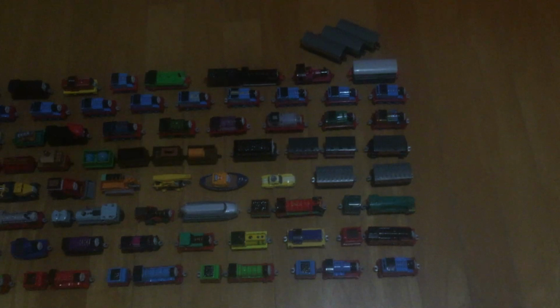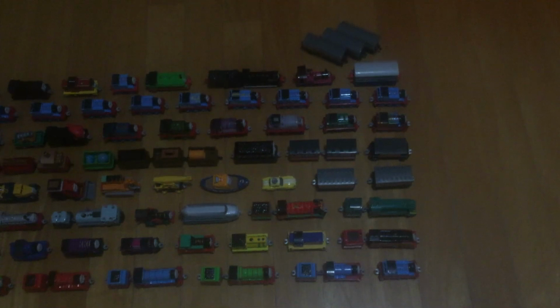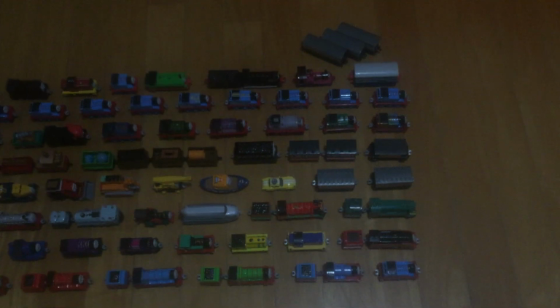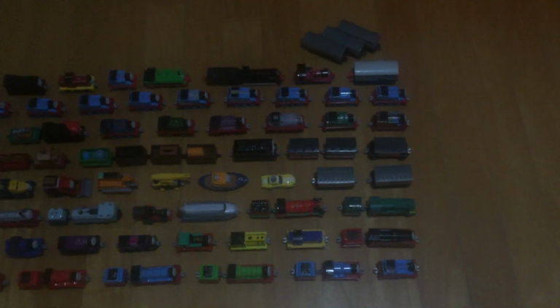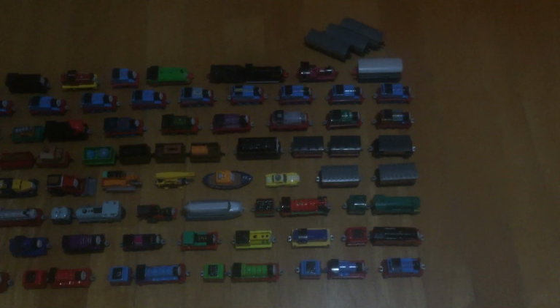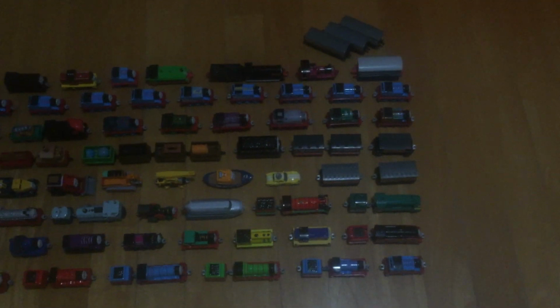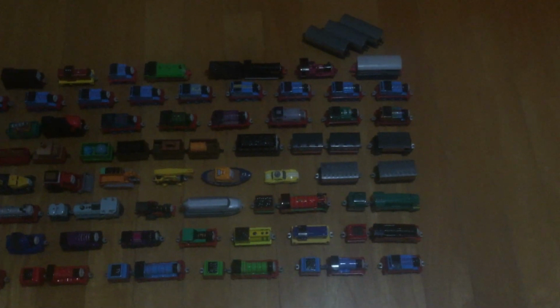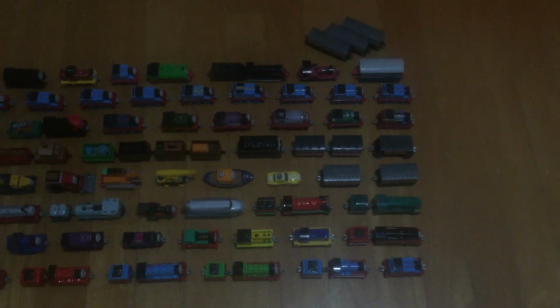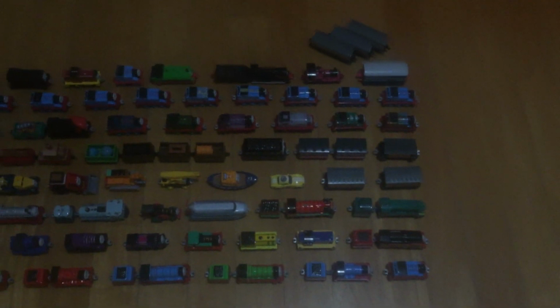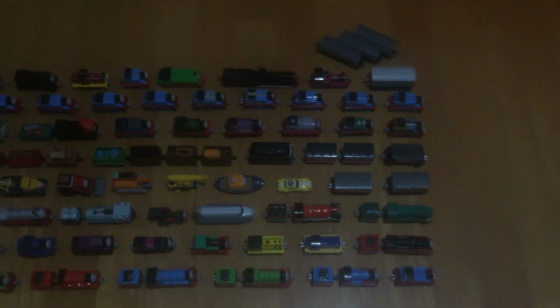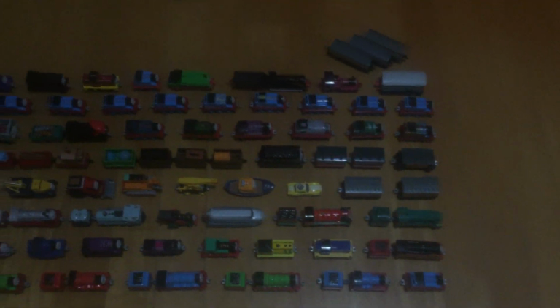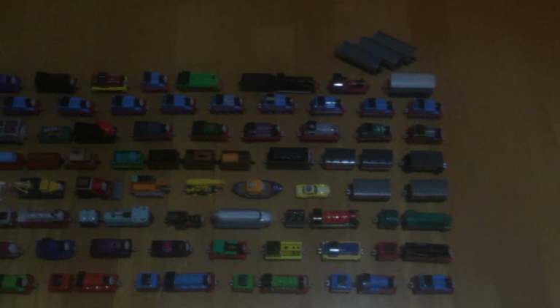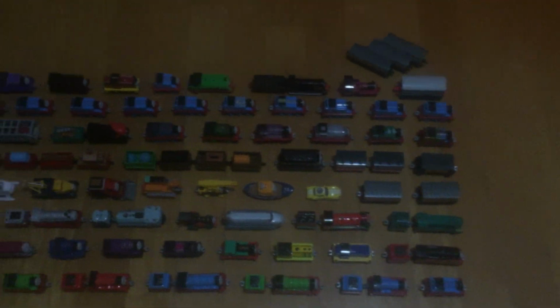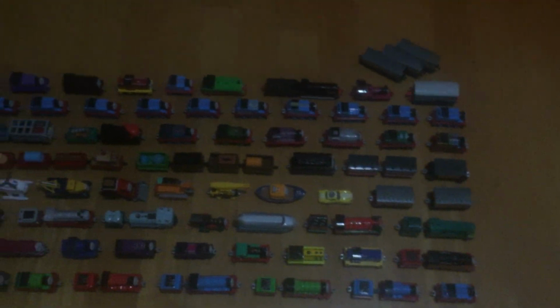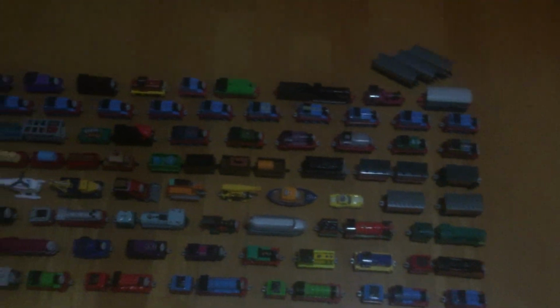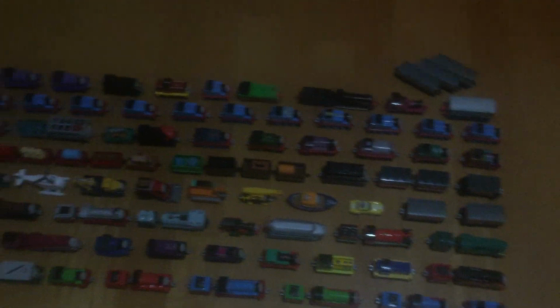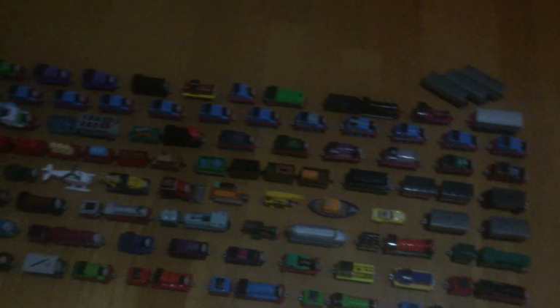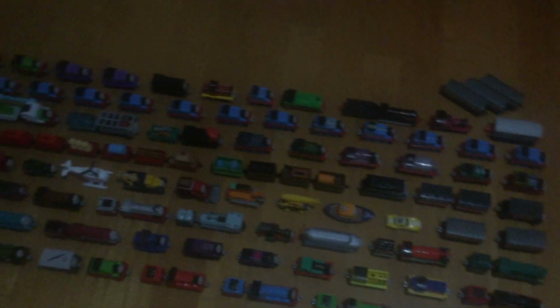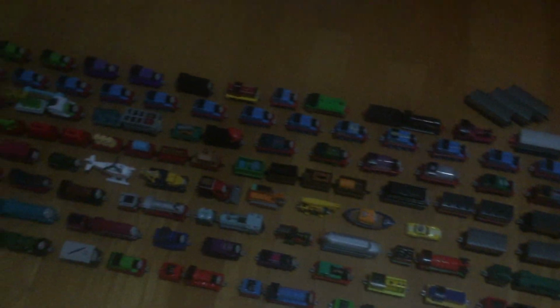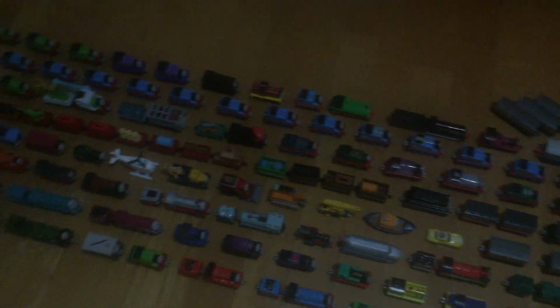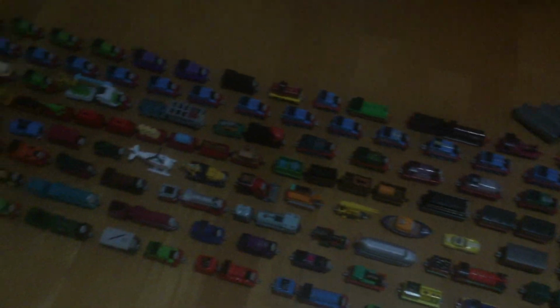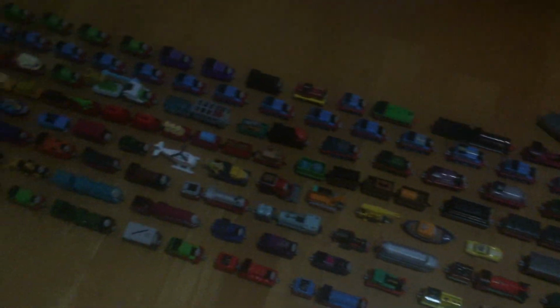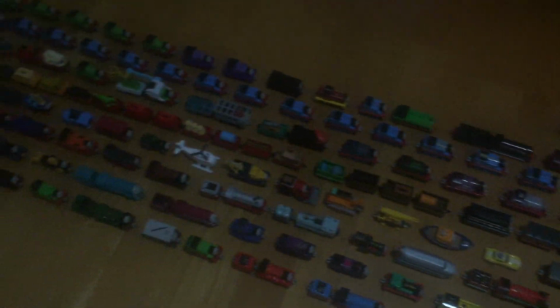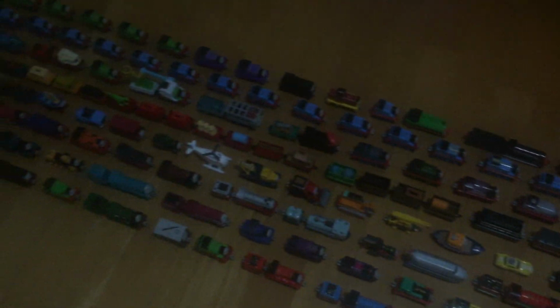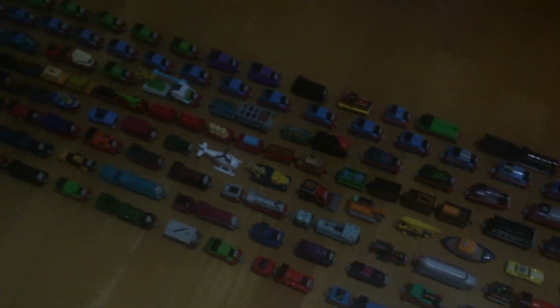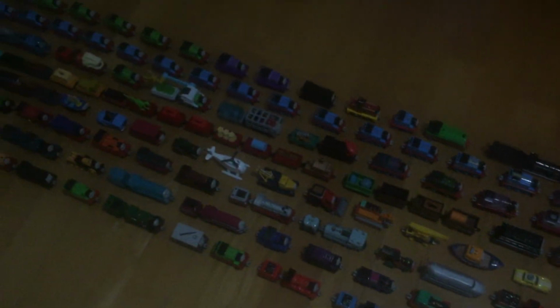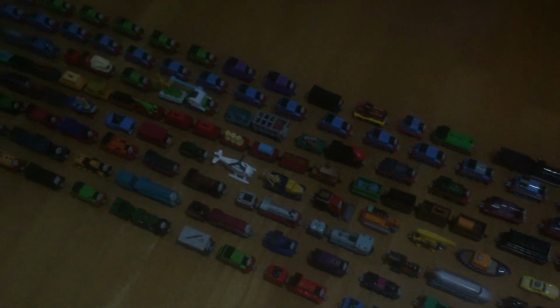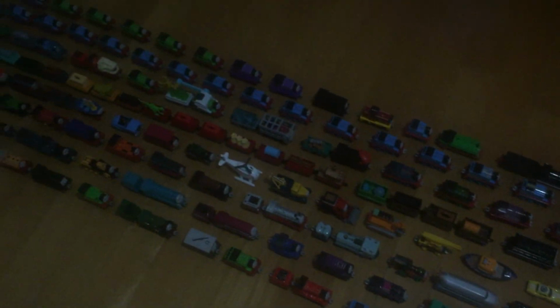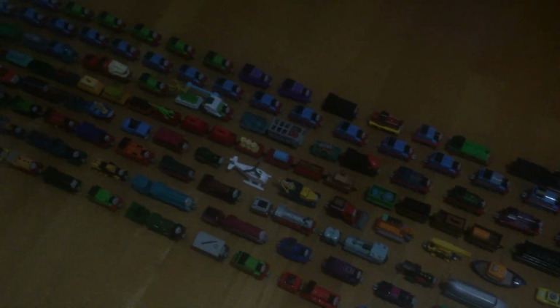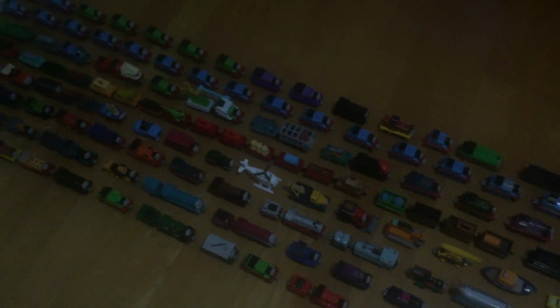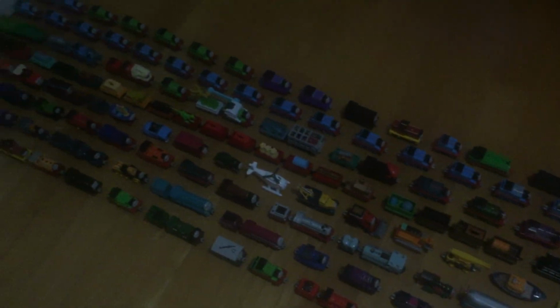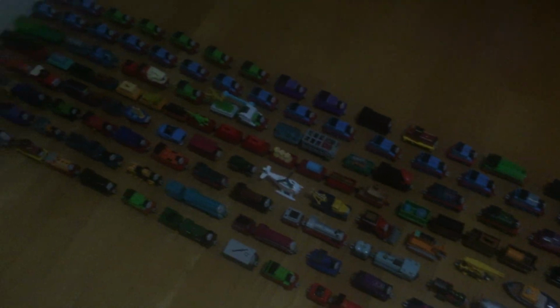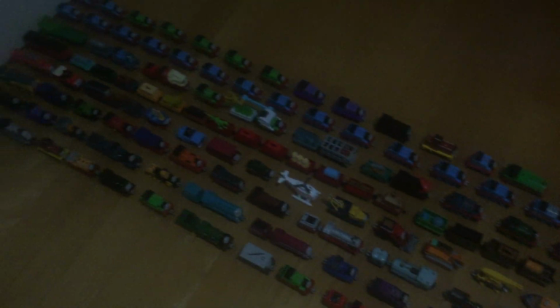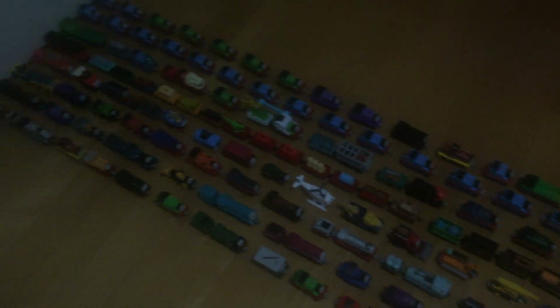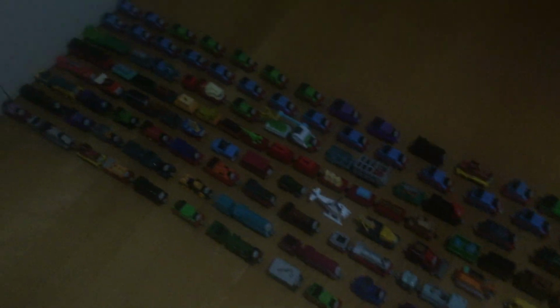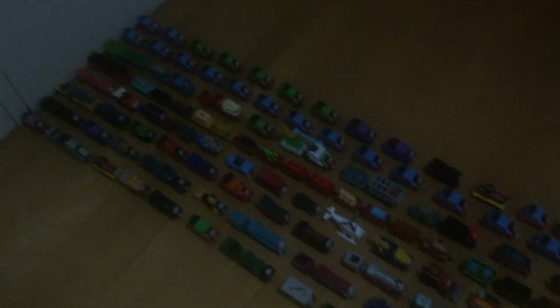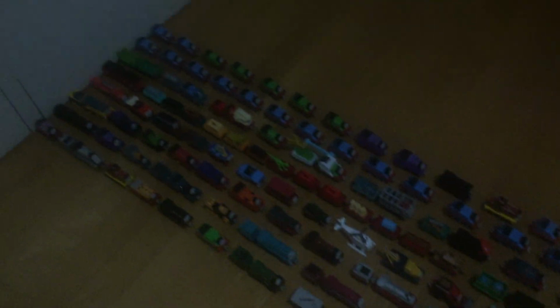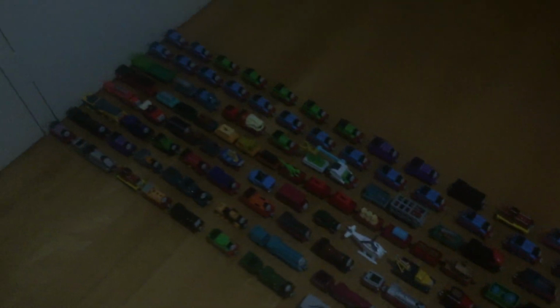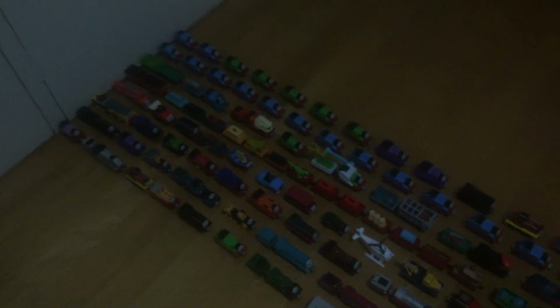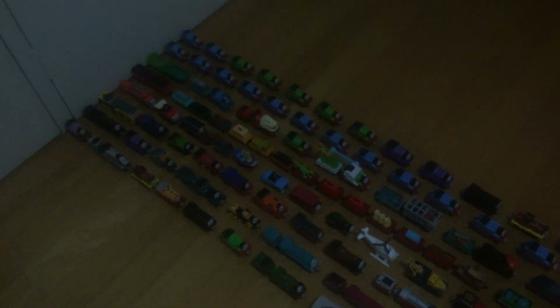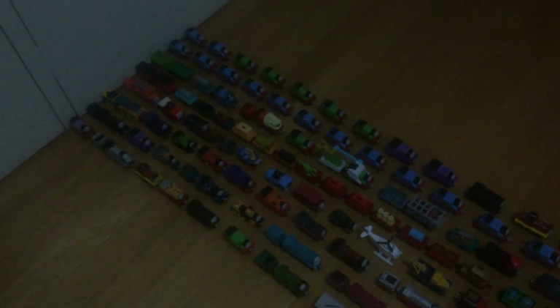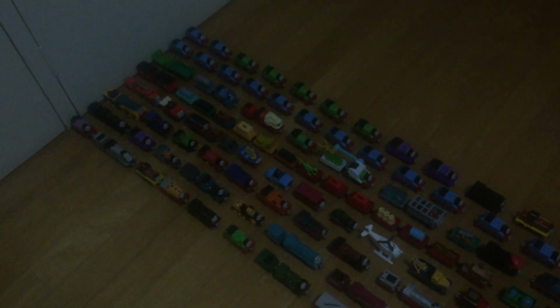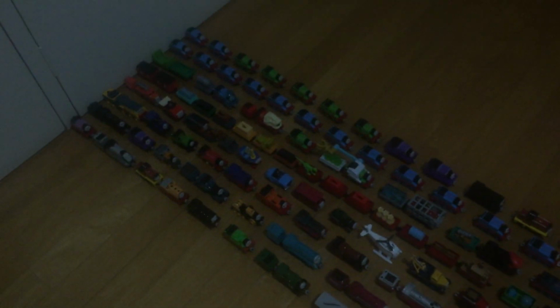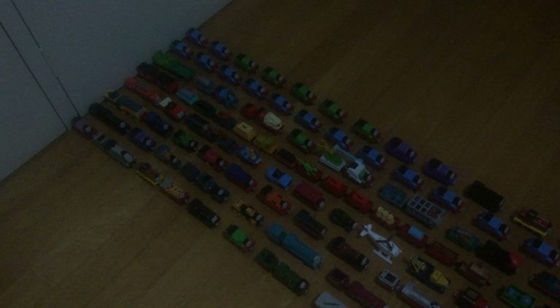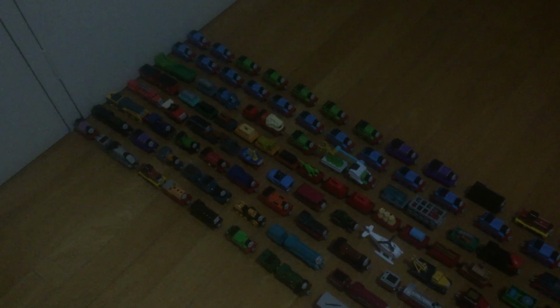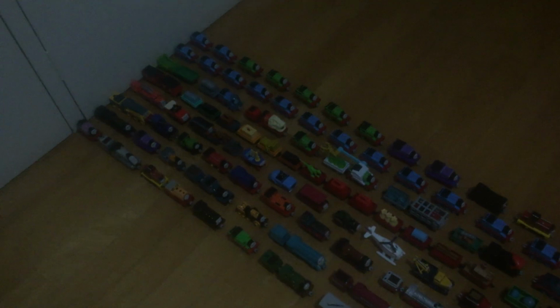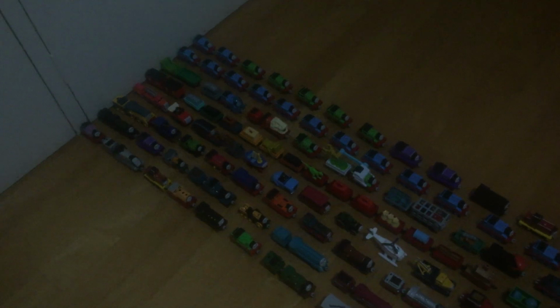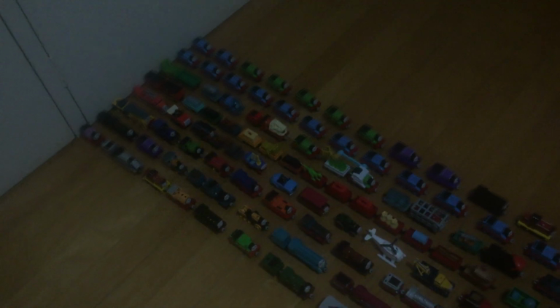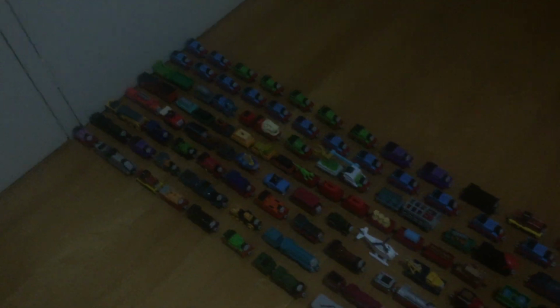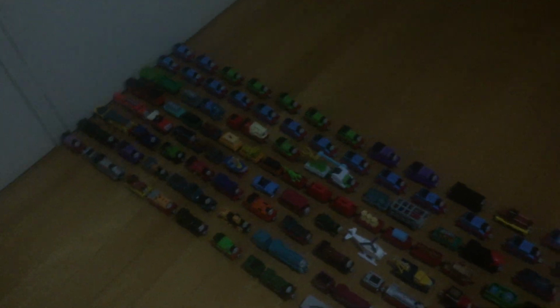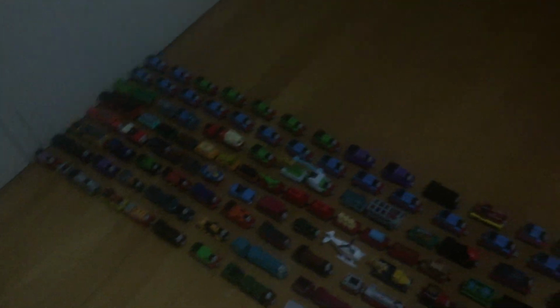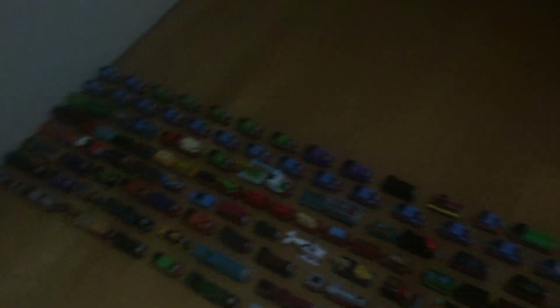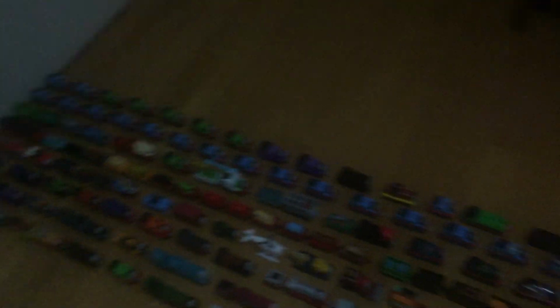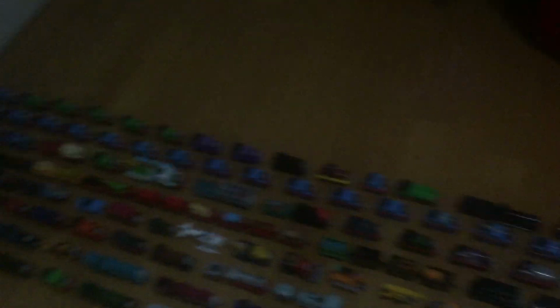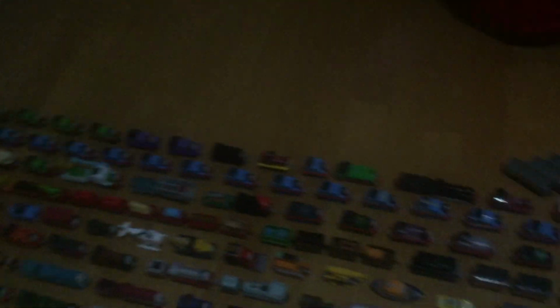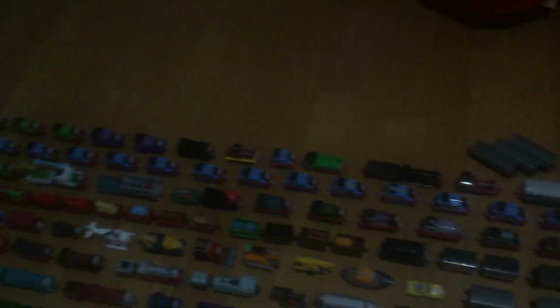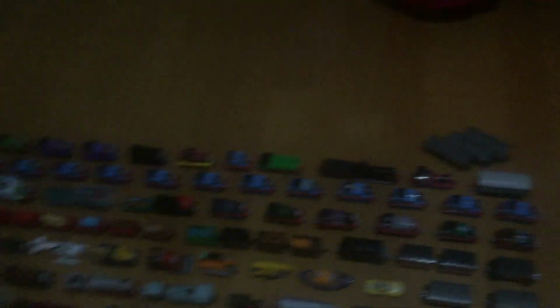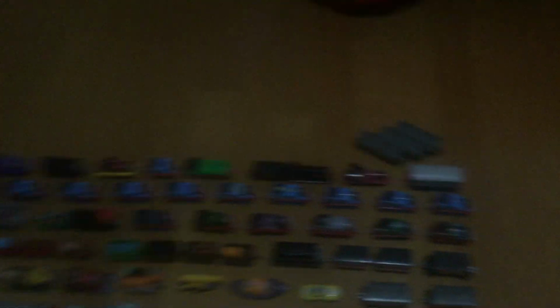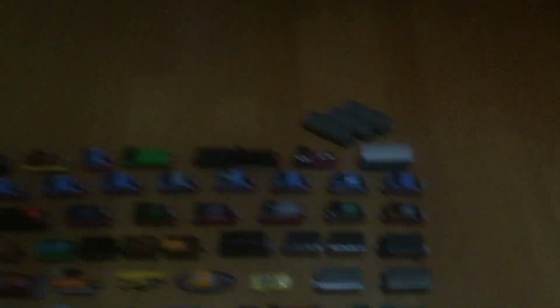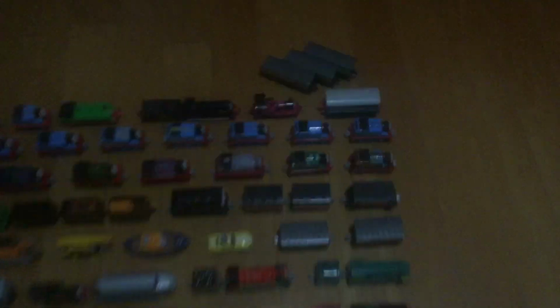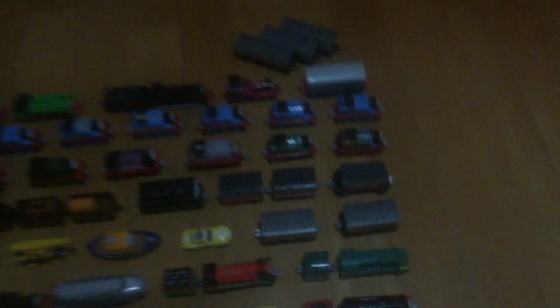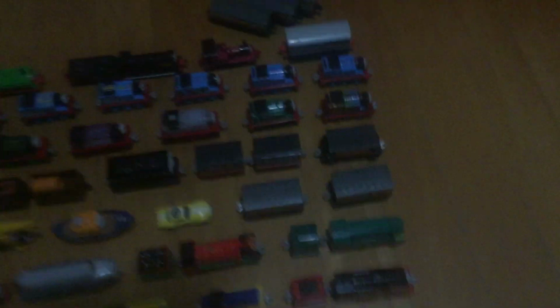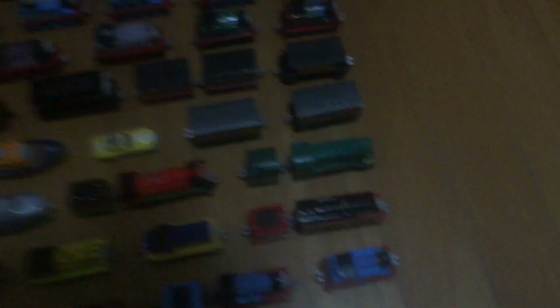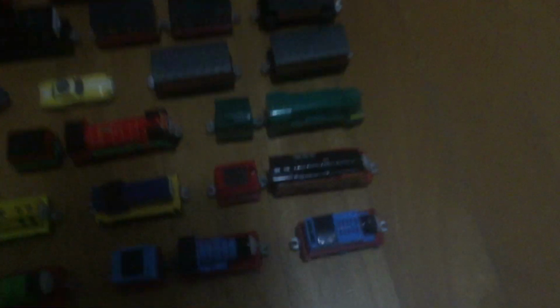This is a video of my Thomas and Friends Adventures collection. Please enjoy.